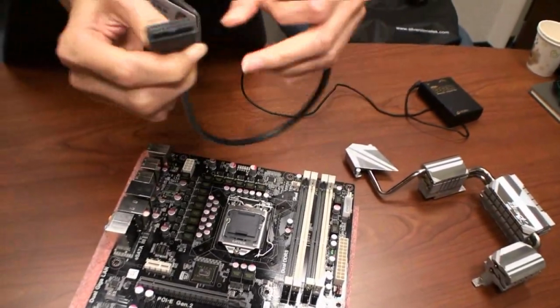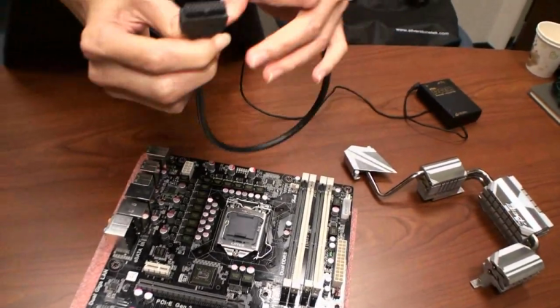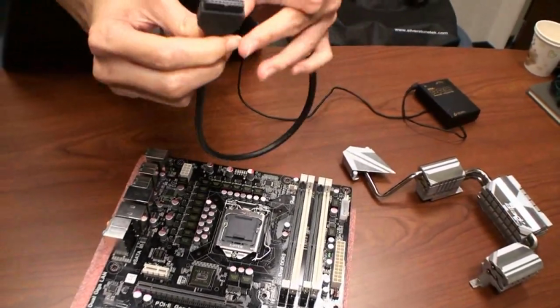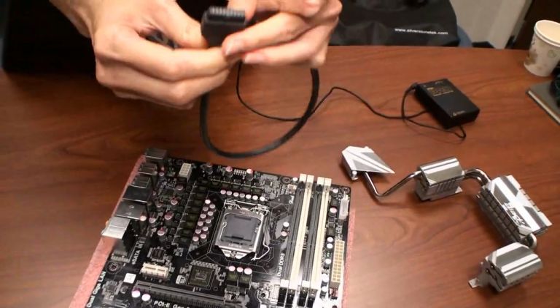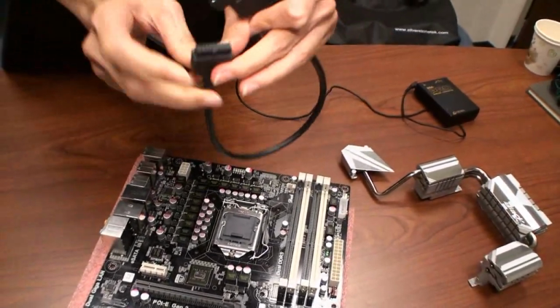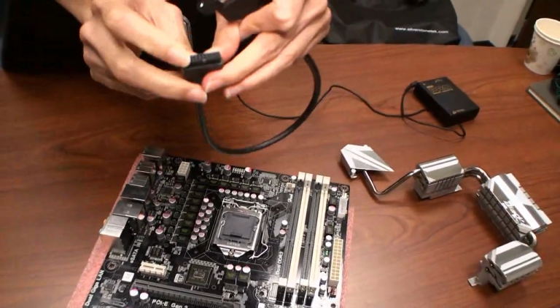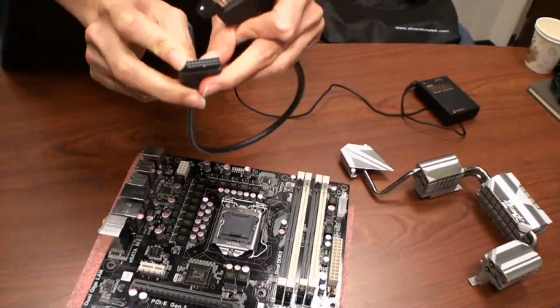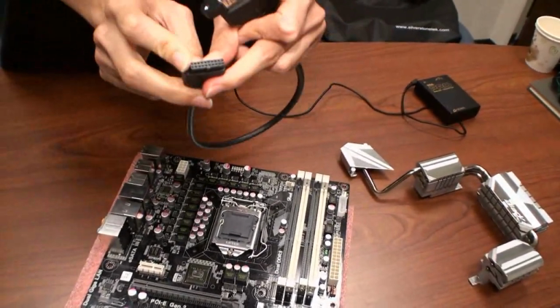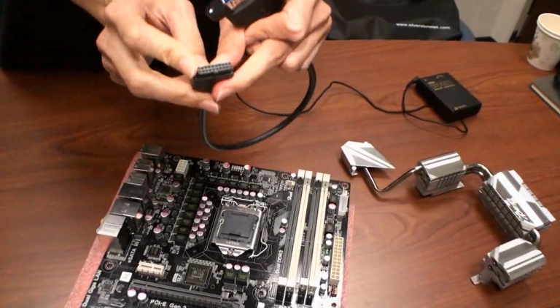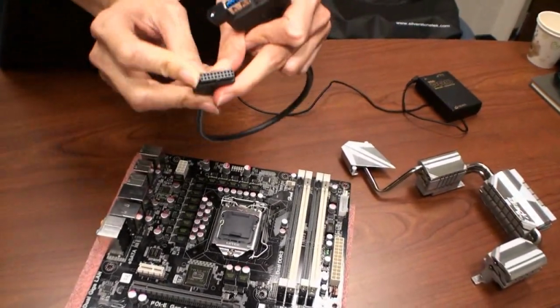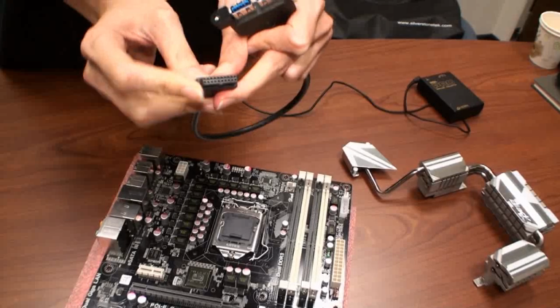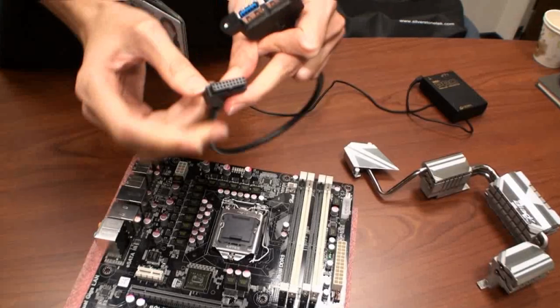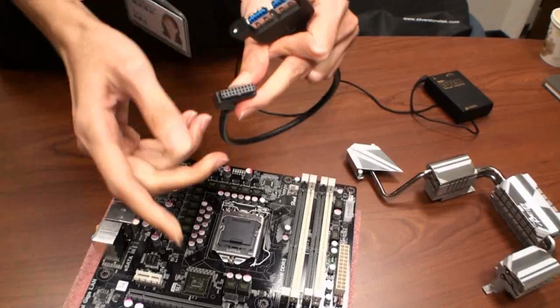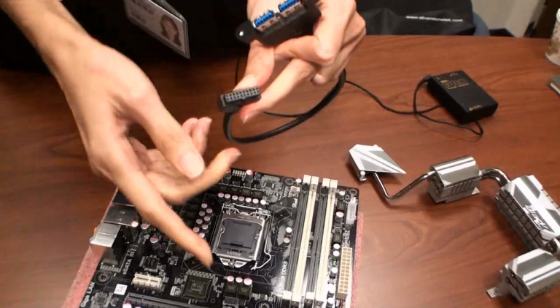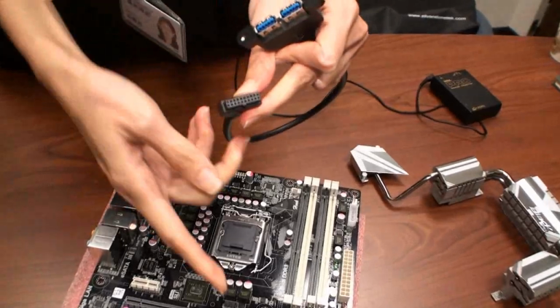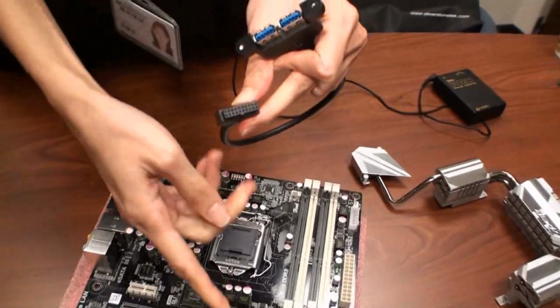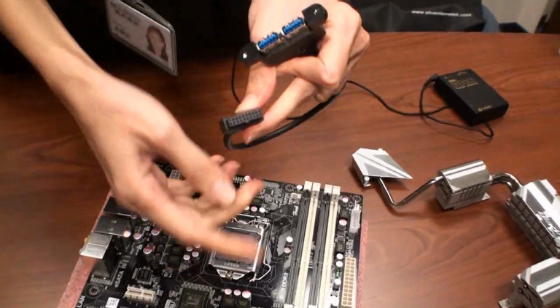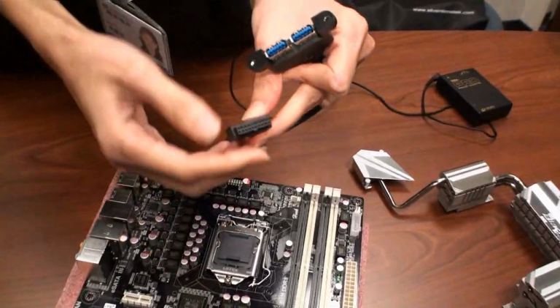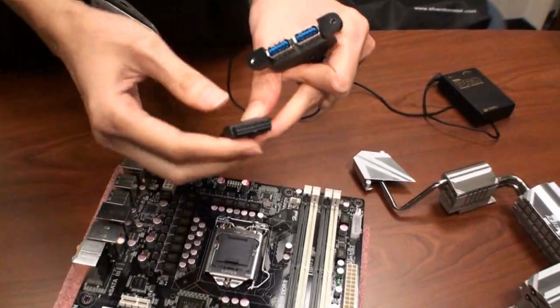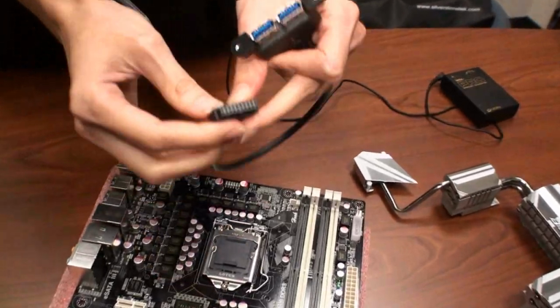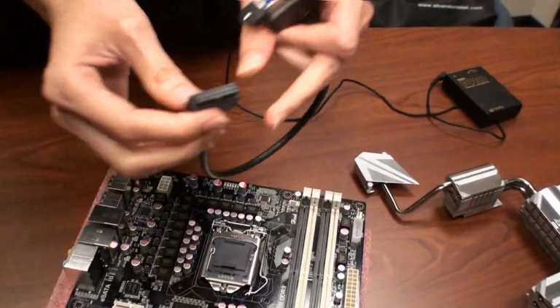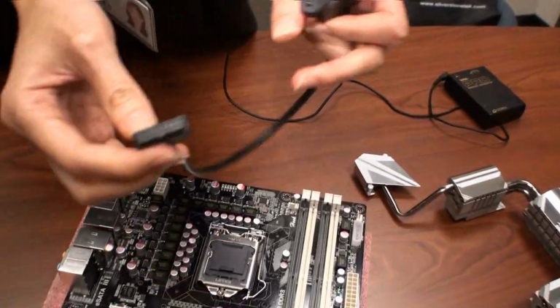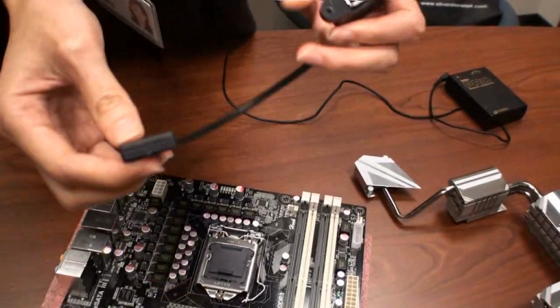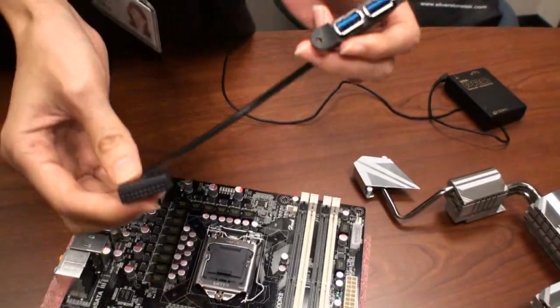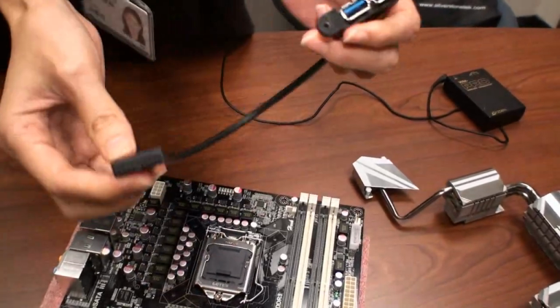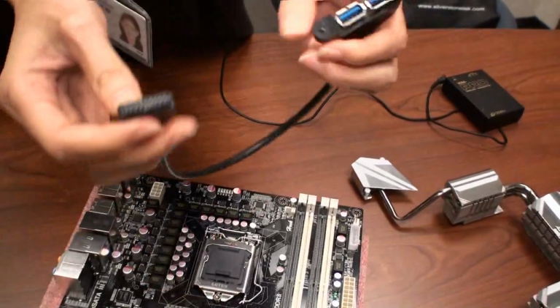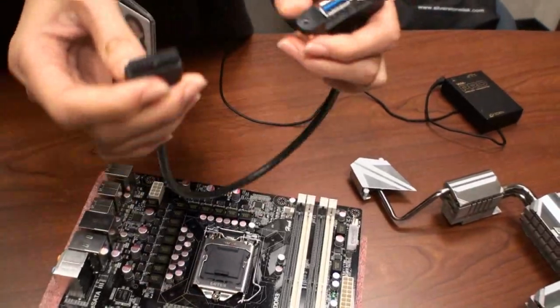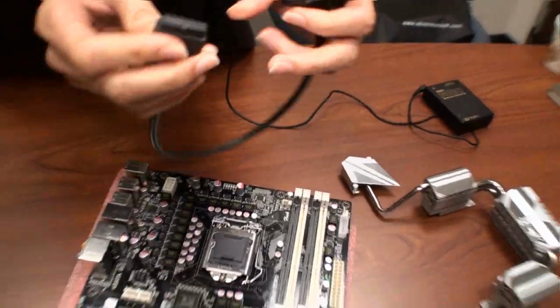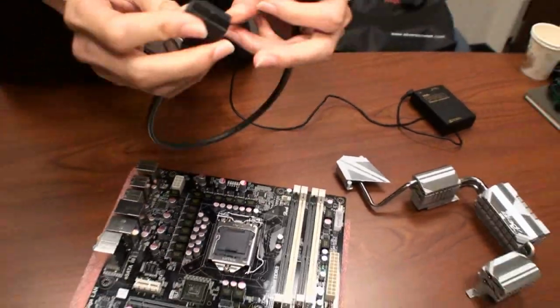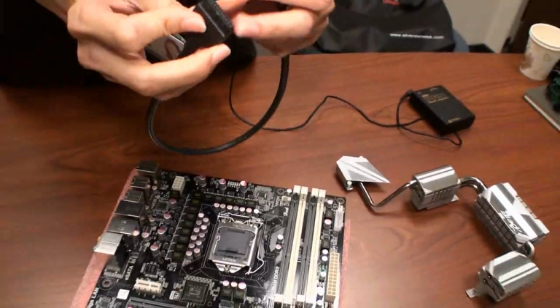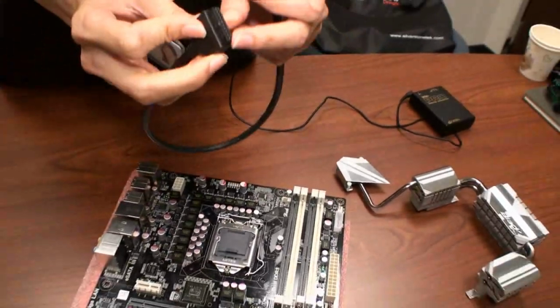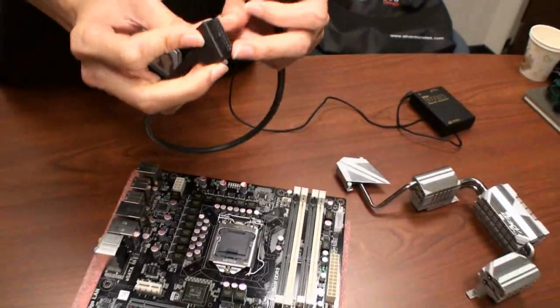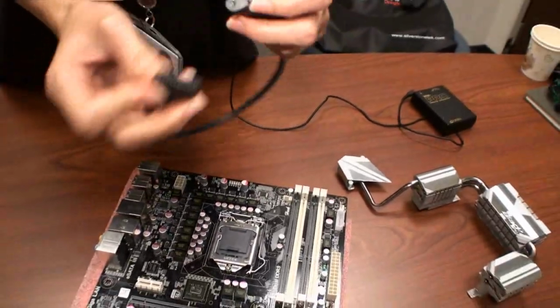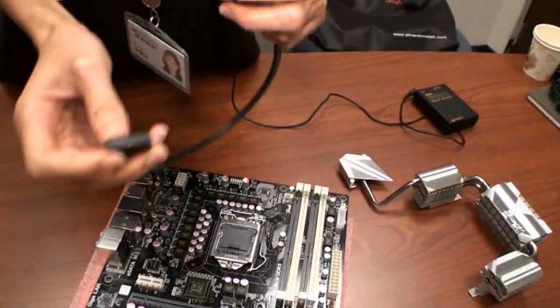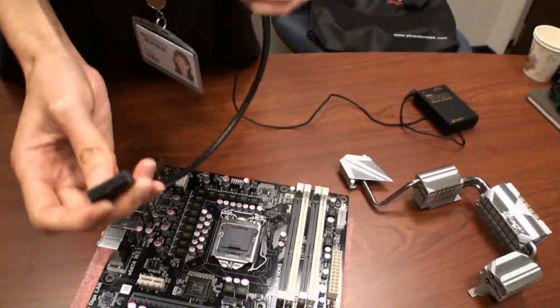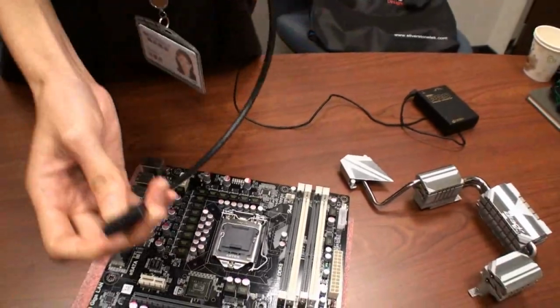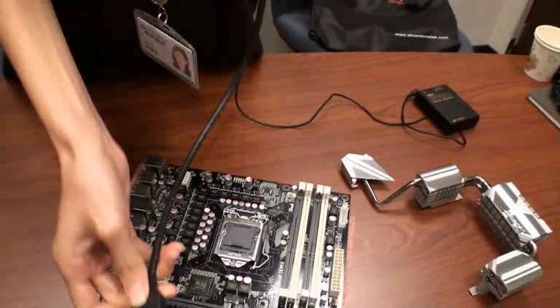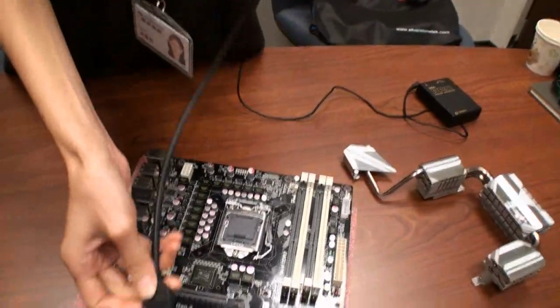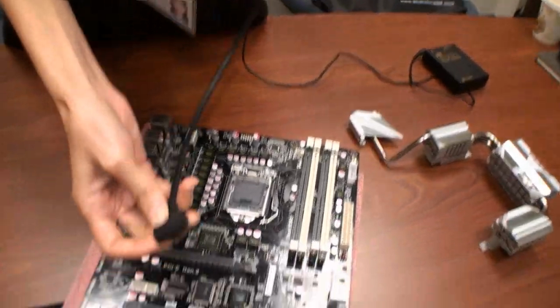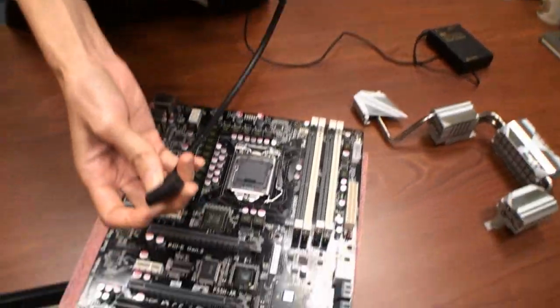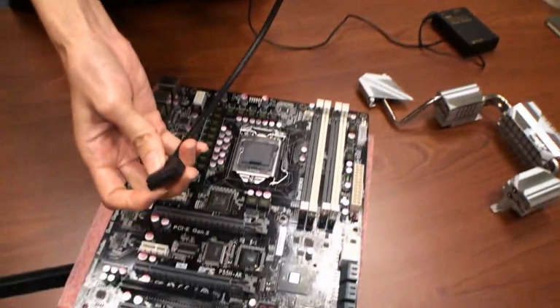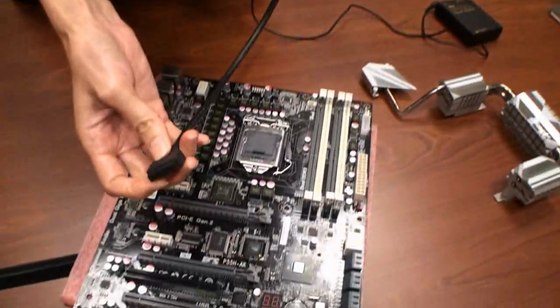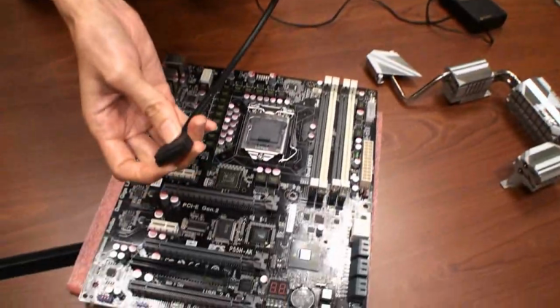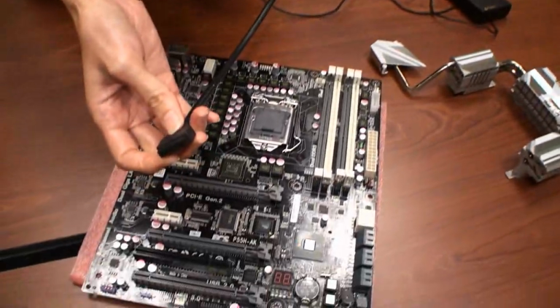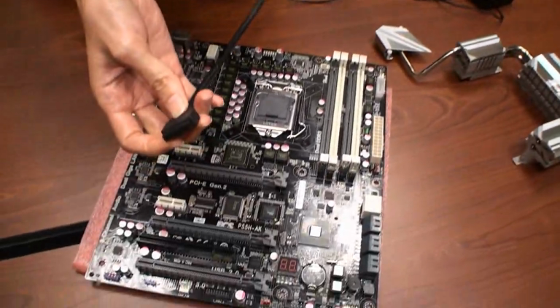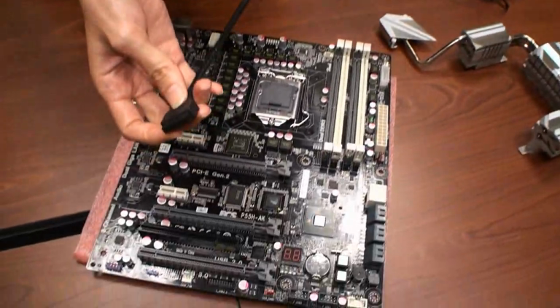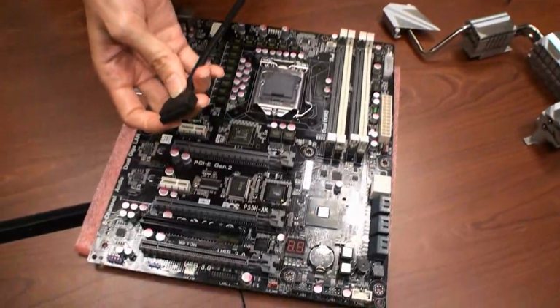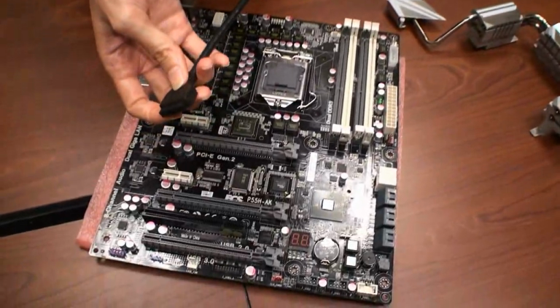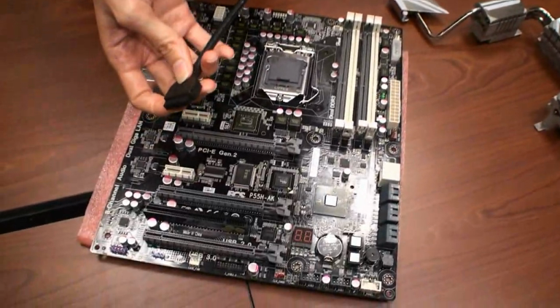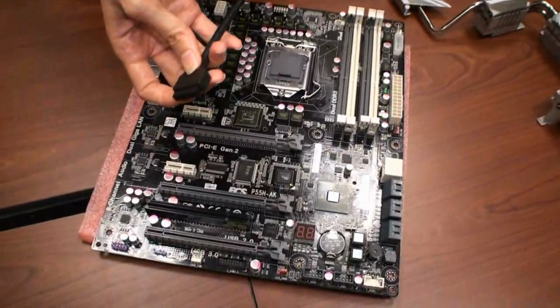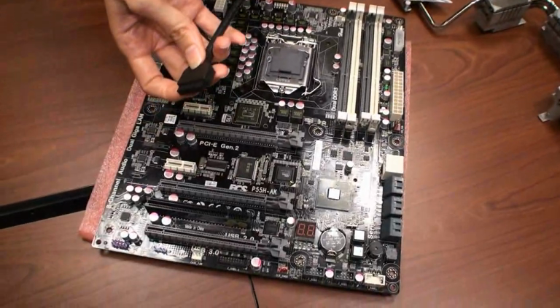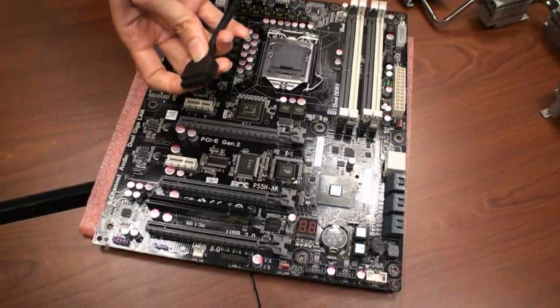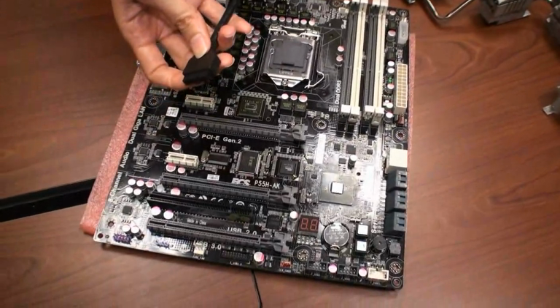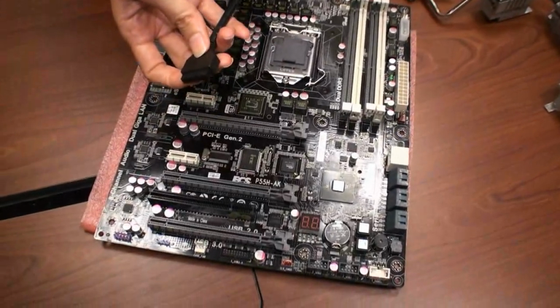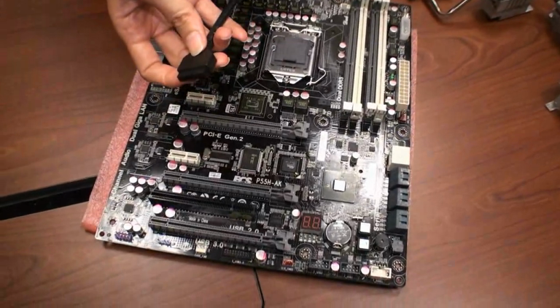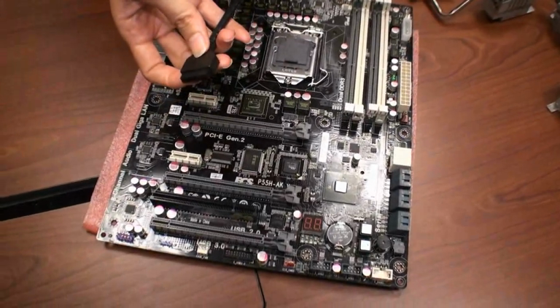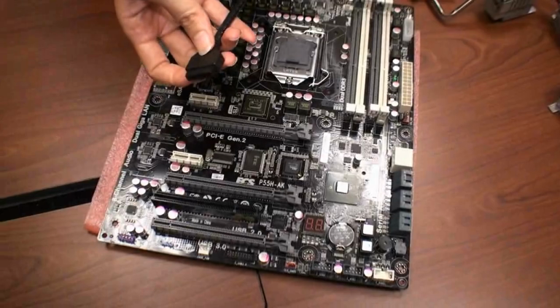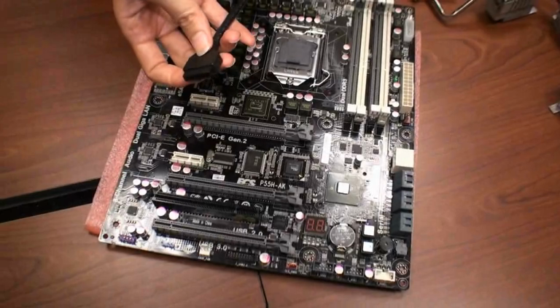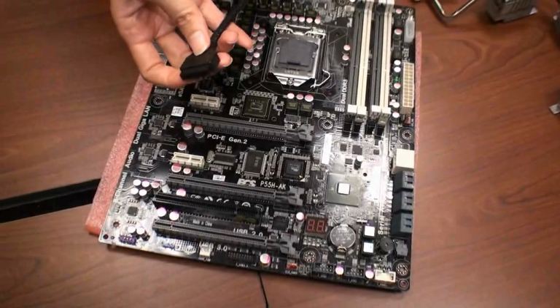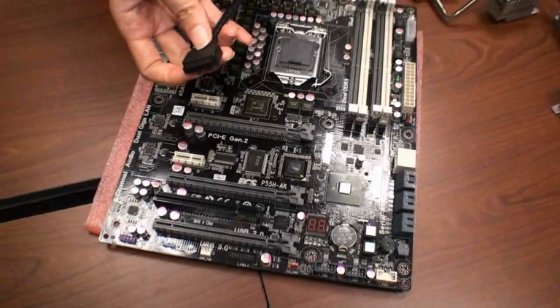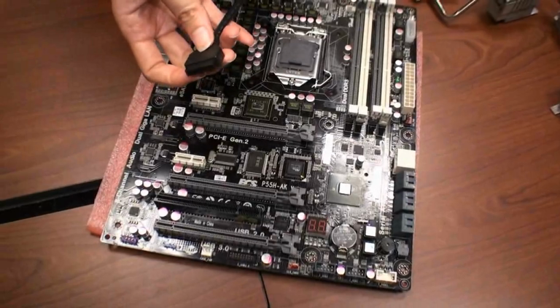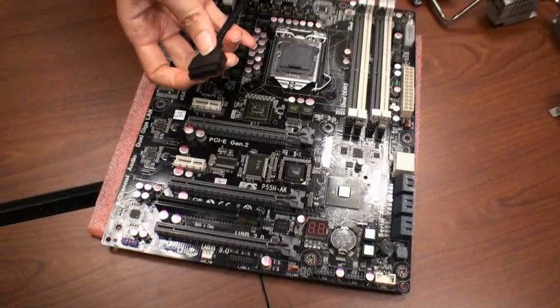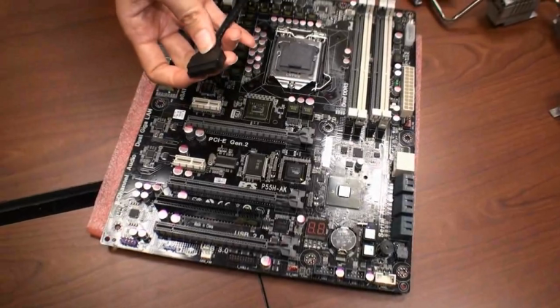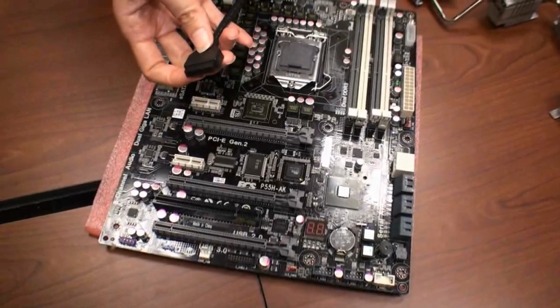The pin configuration is different from USB 2, but the cable can support up to two ports.